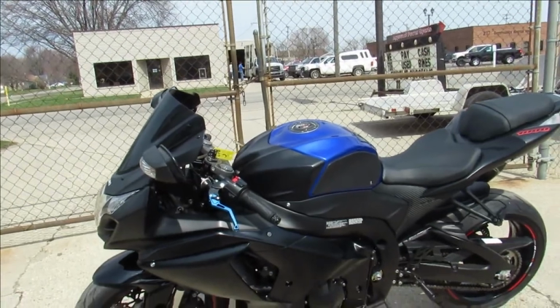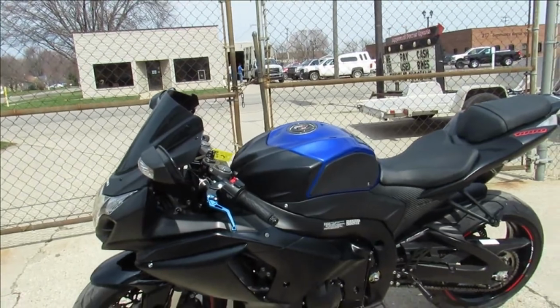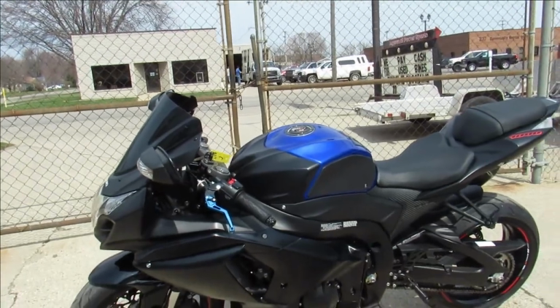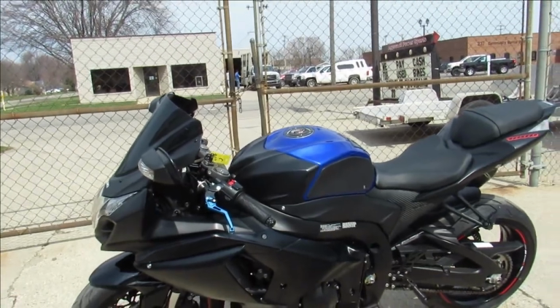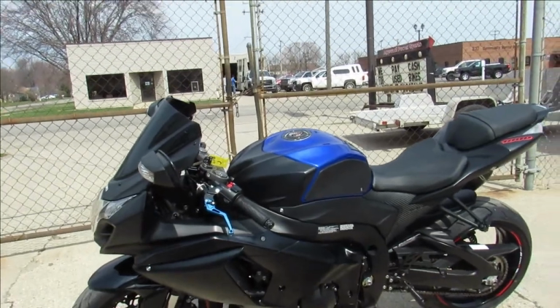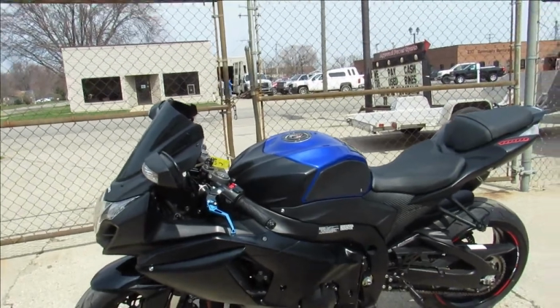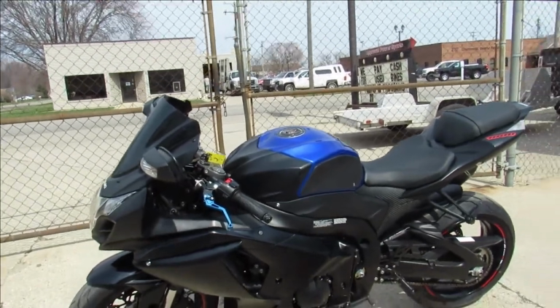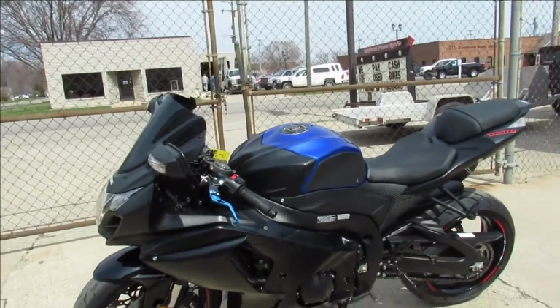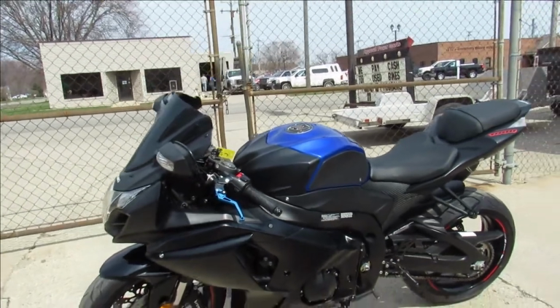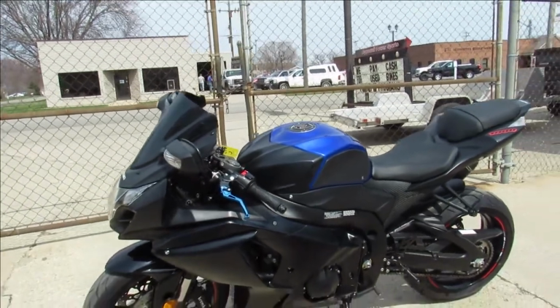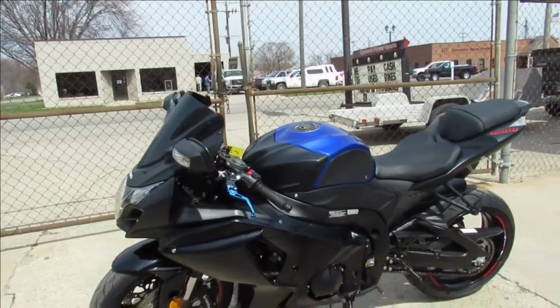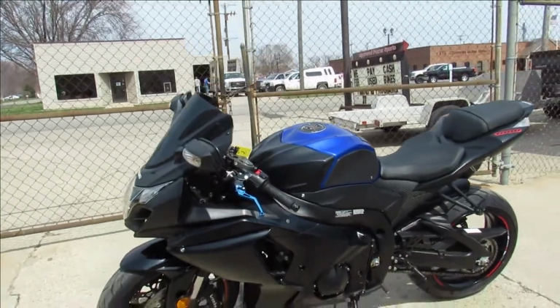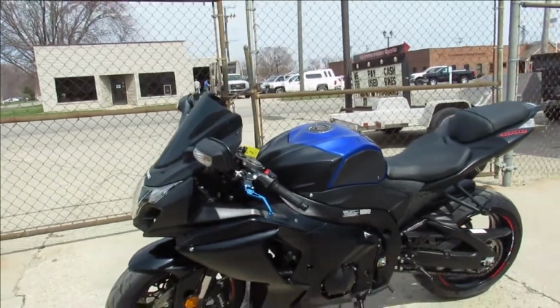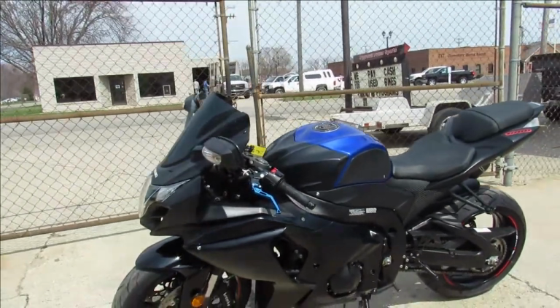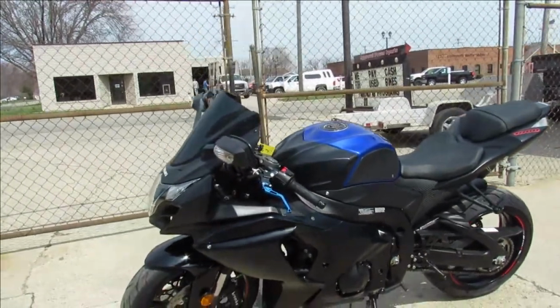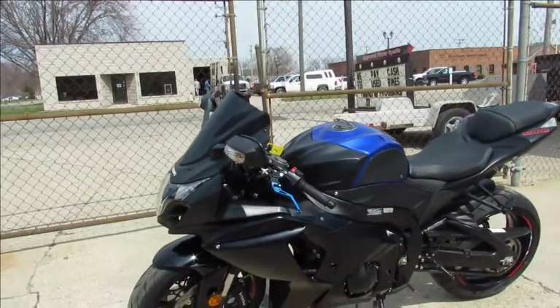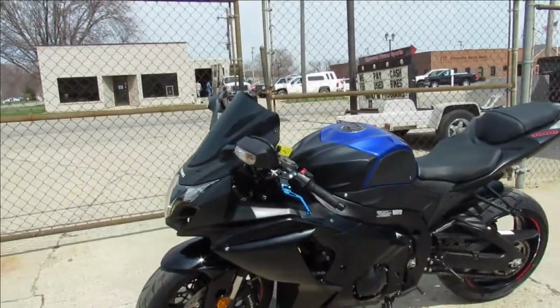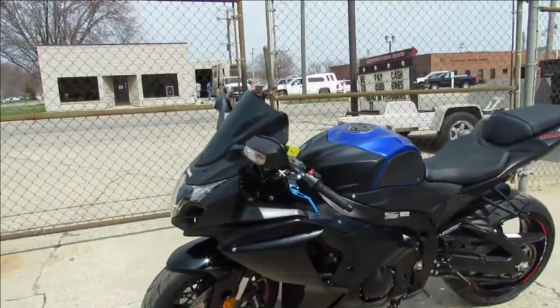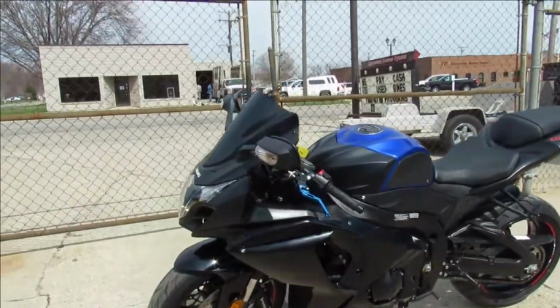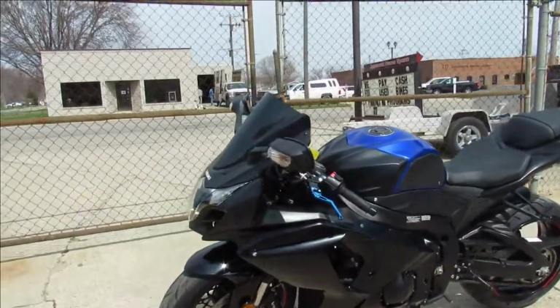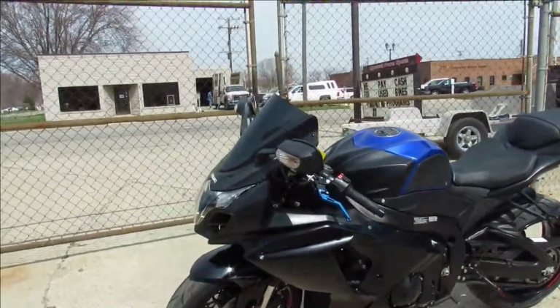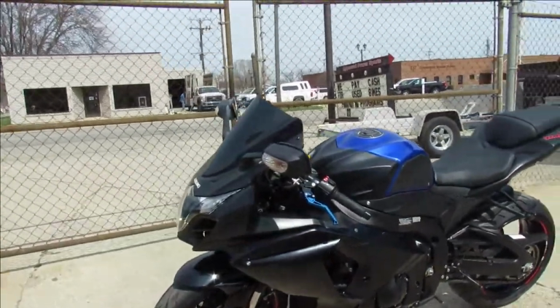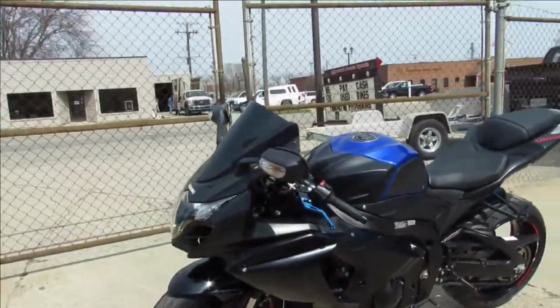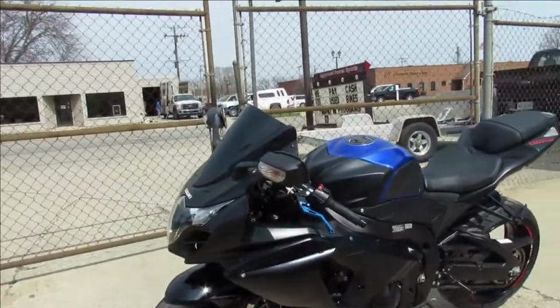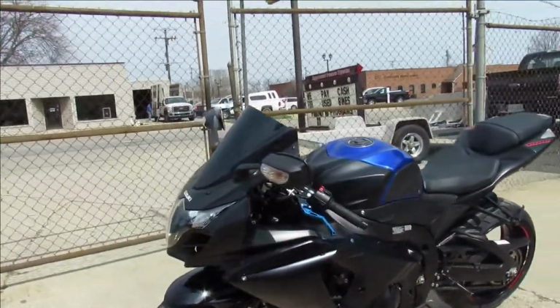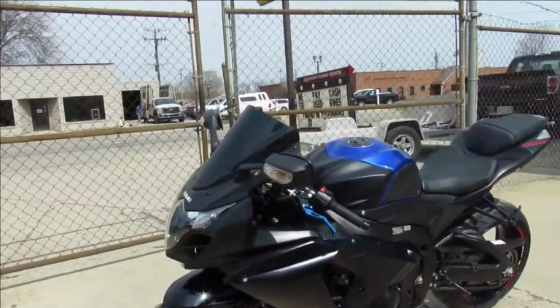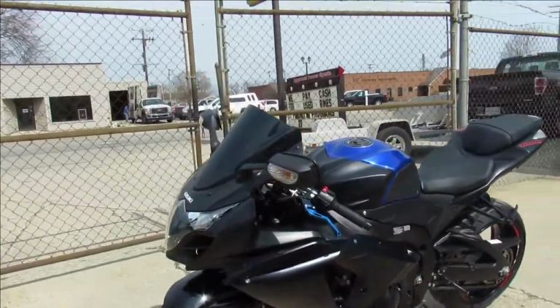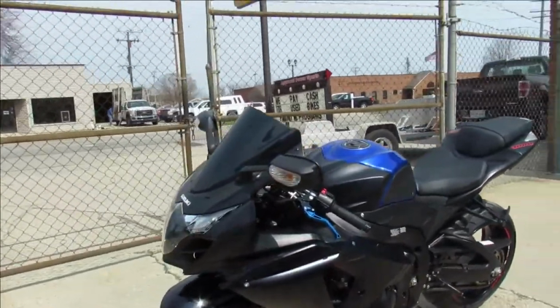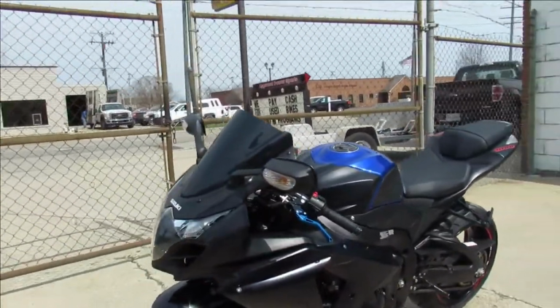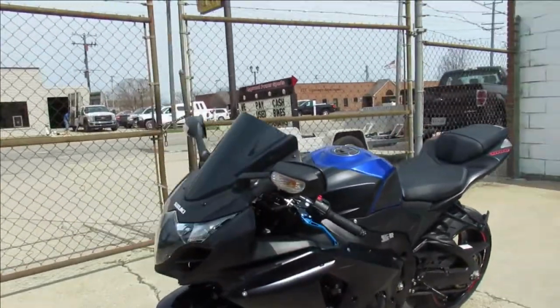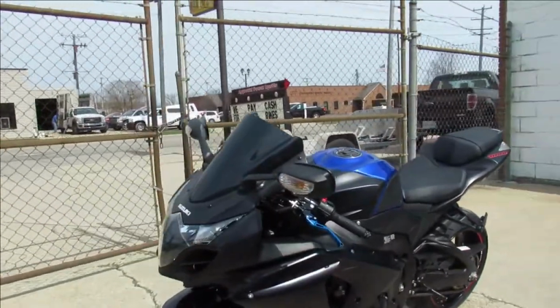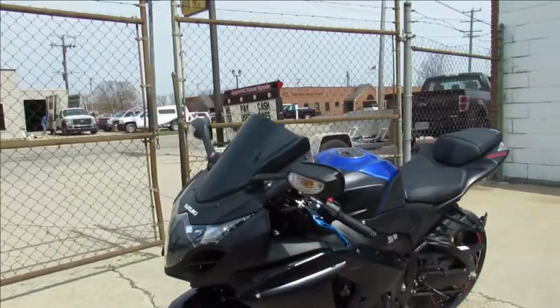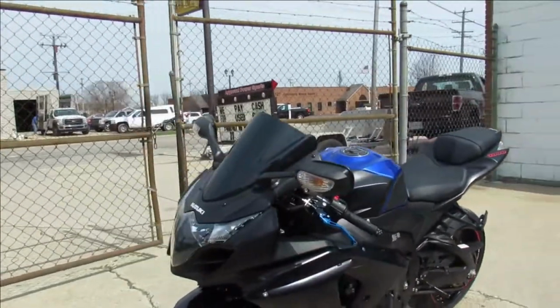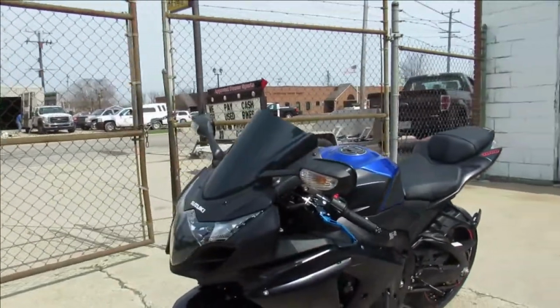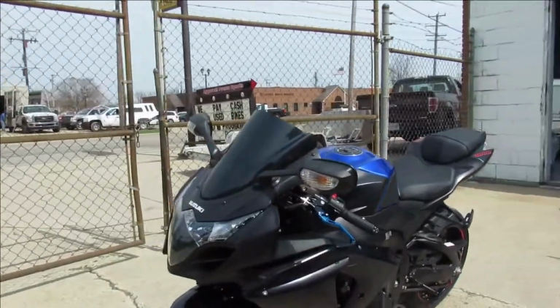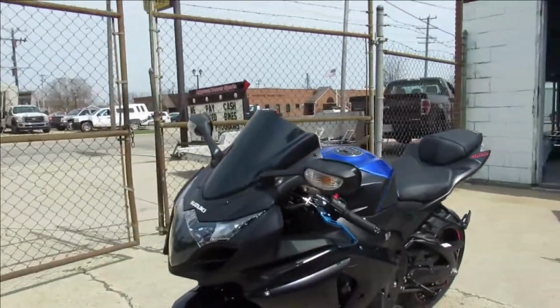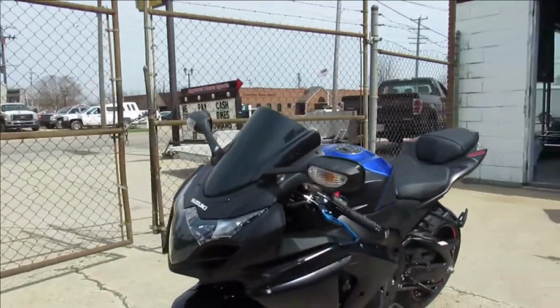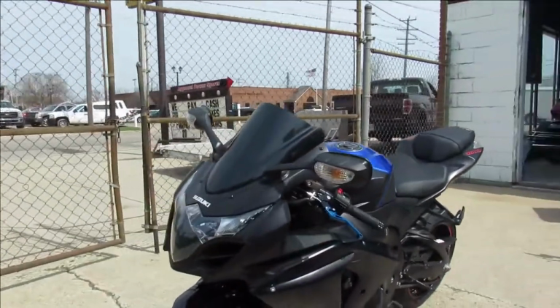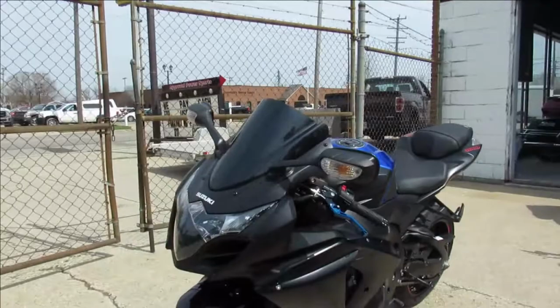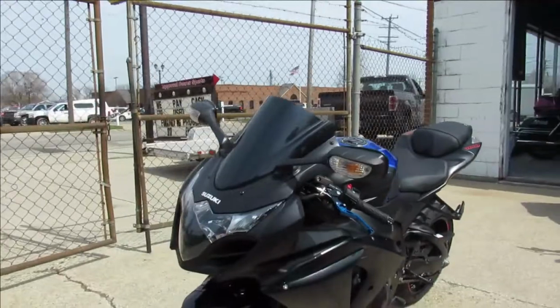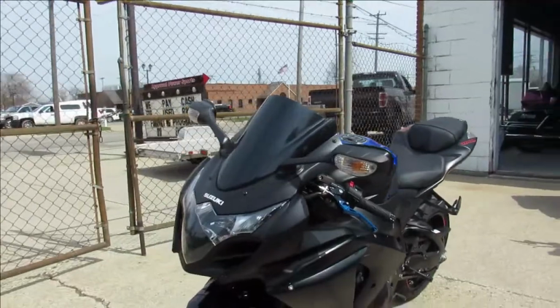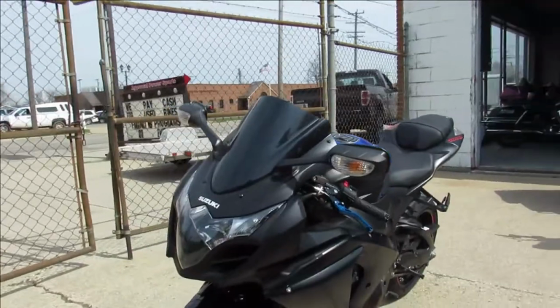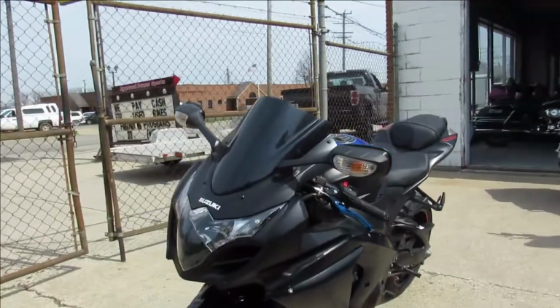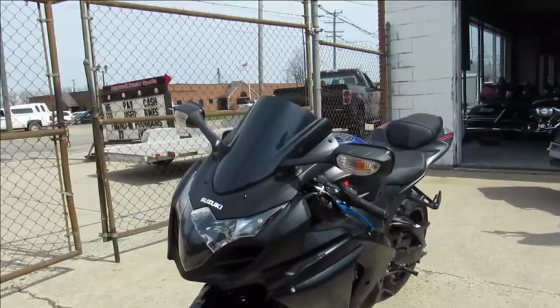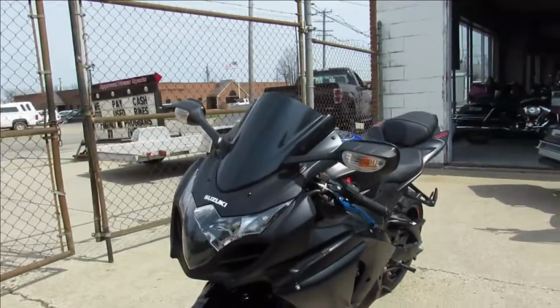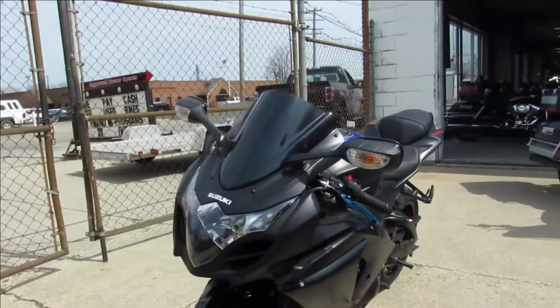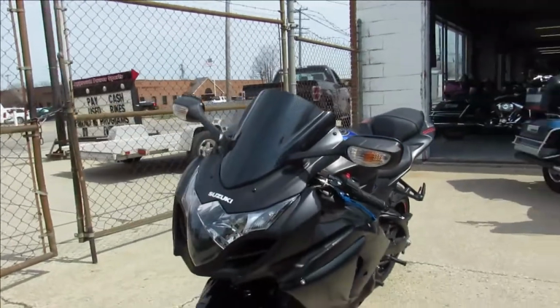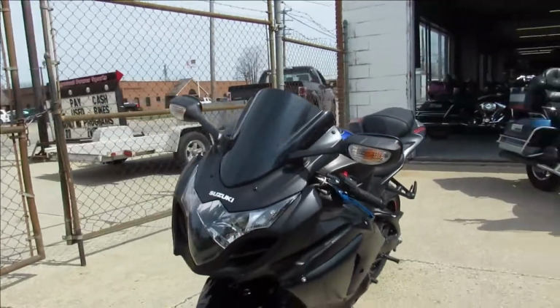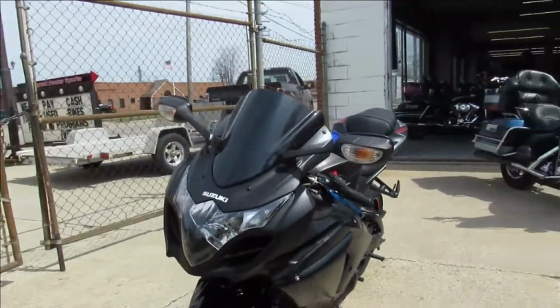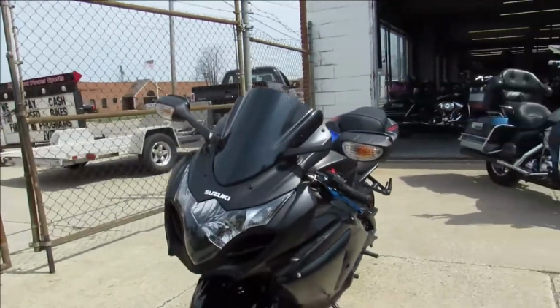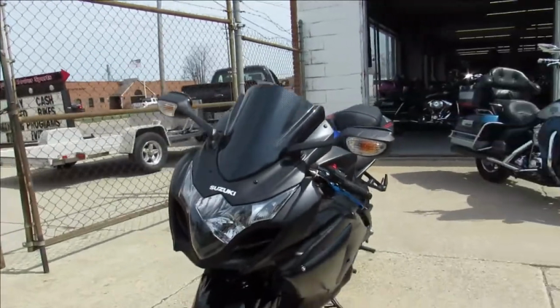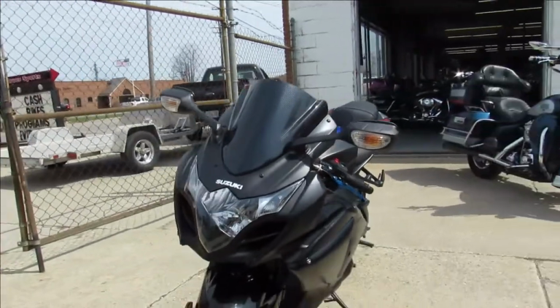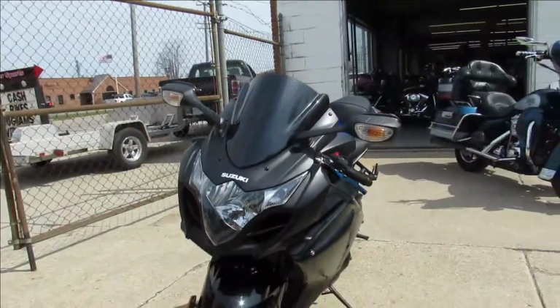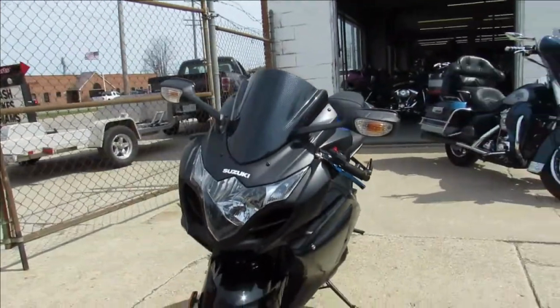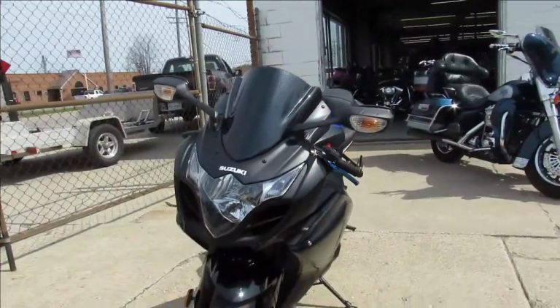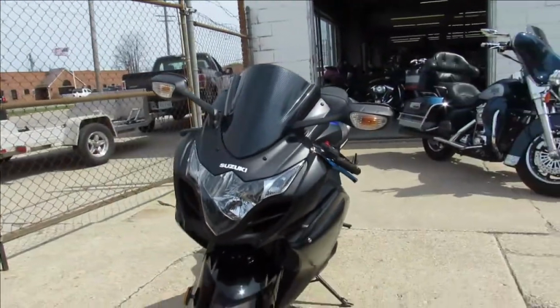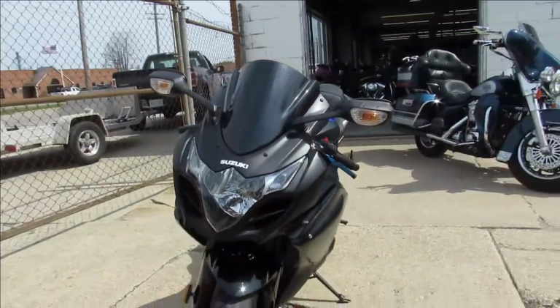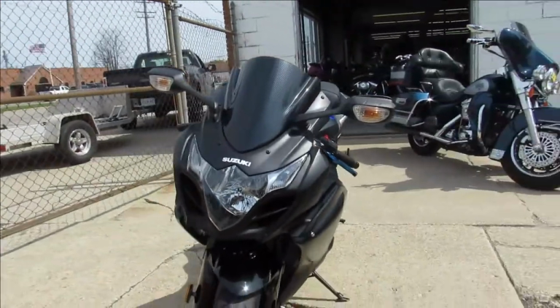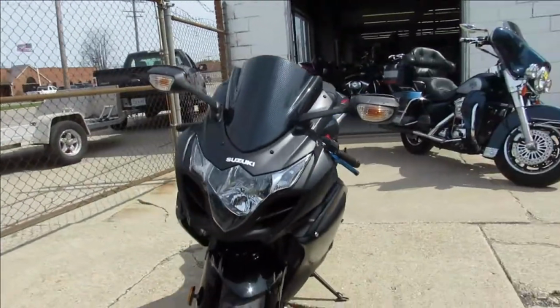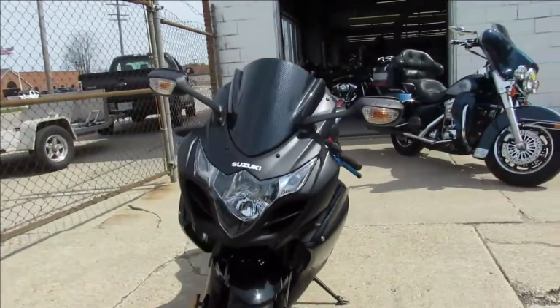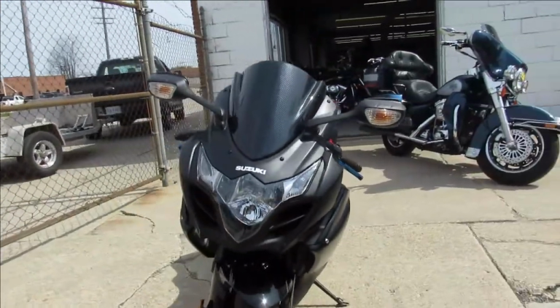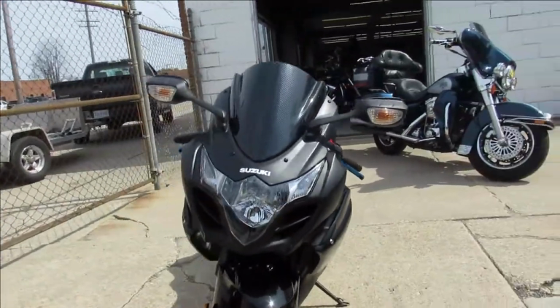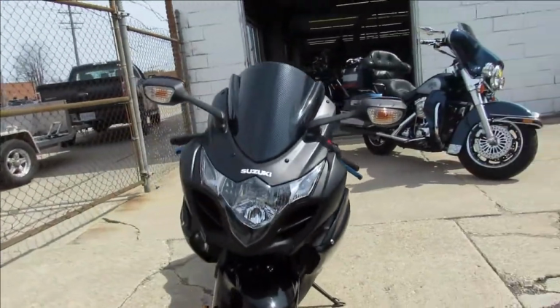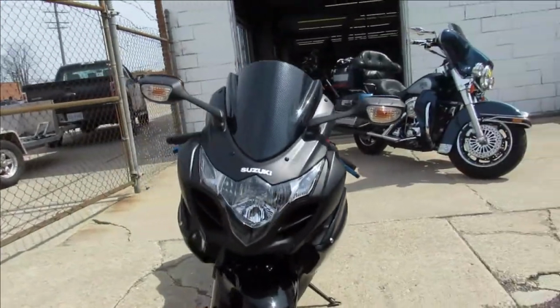Hey guys, ApprovalPowerSports.com here doing some videos on some sport bikes we just got in. They're going quick, especially these thousands.